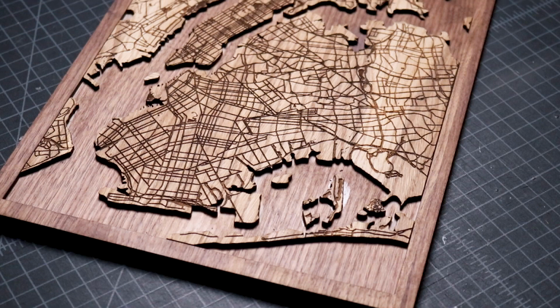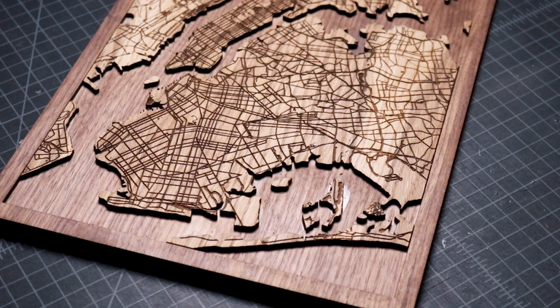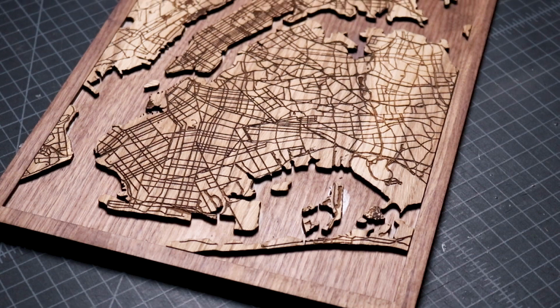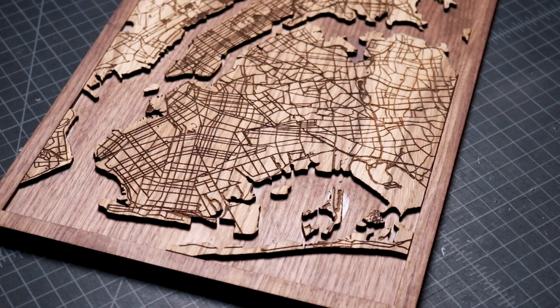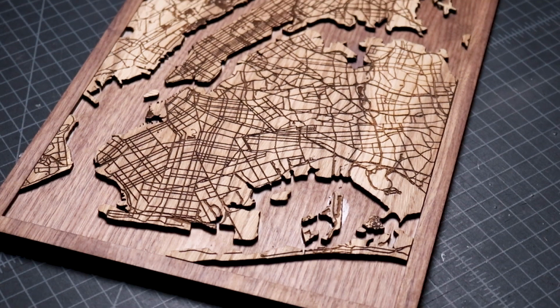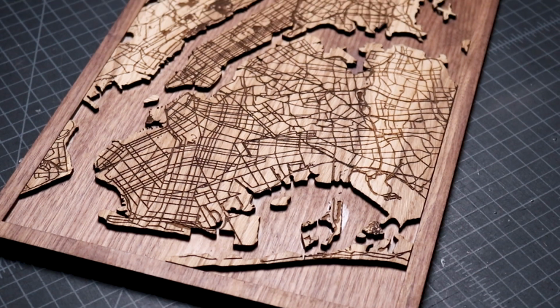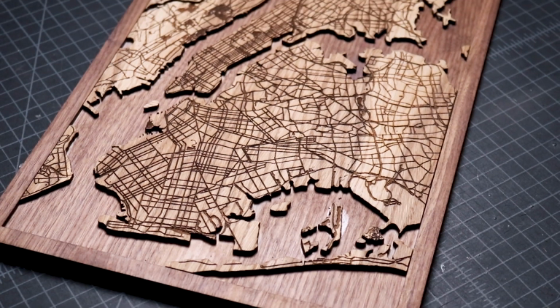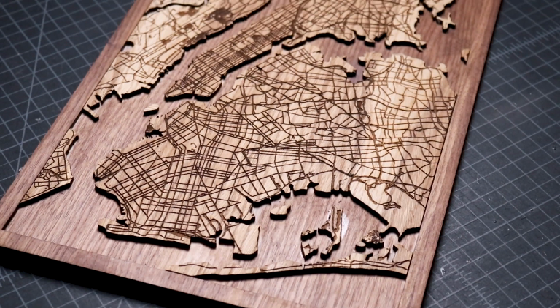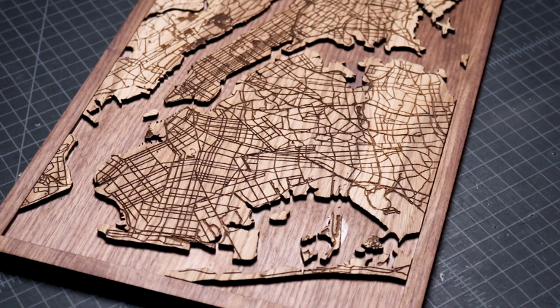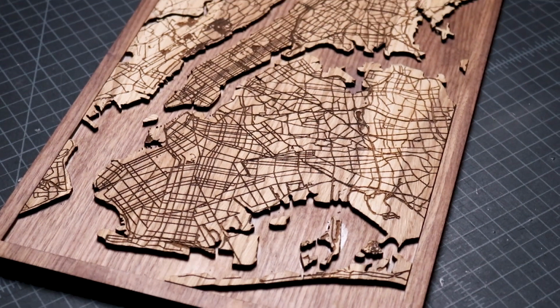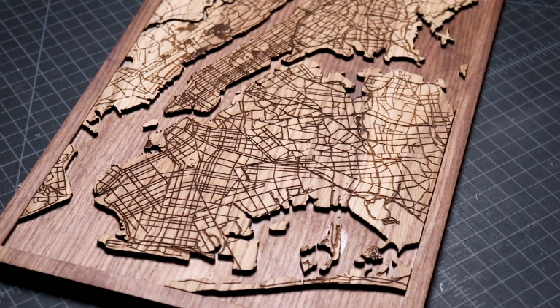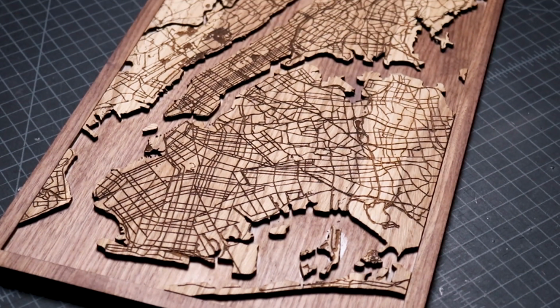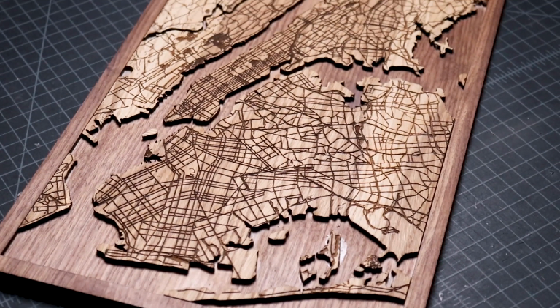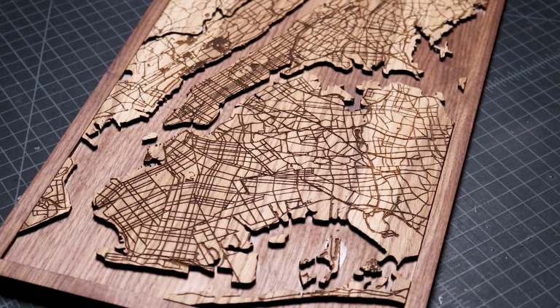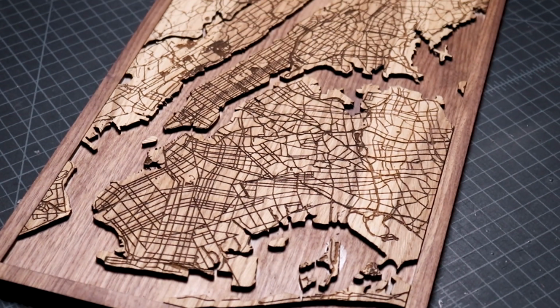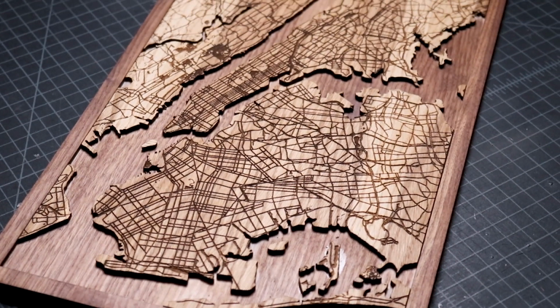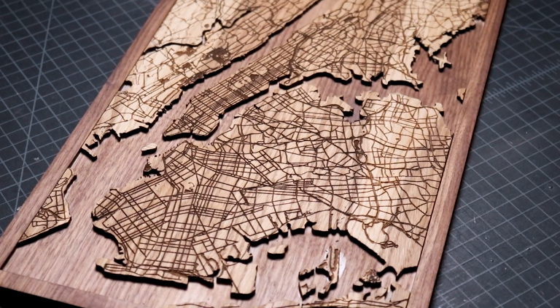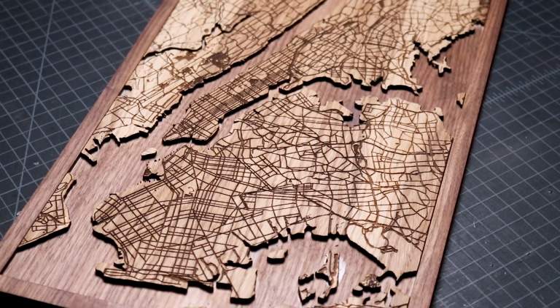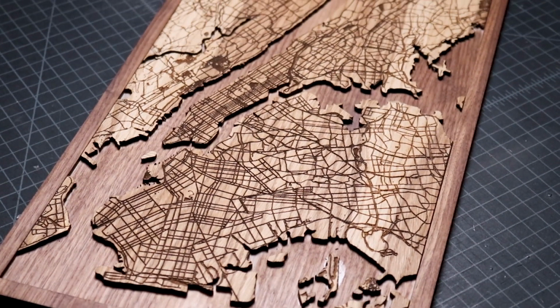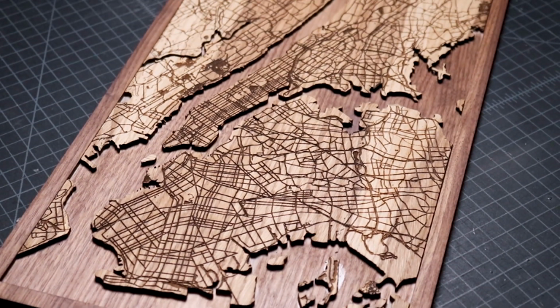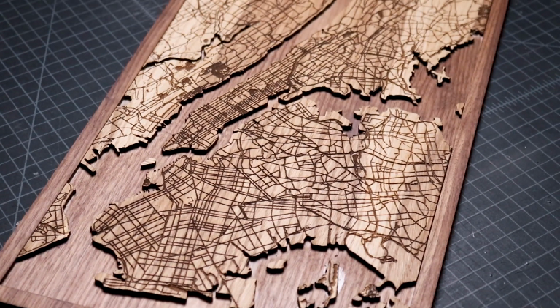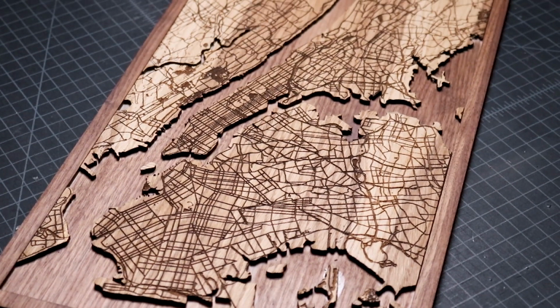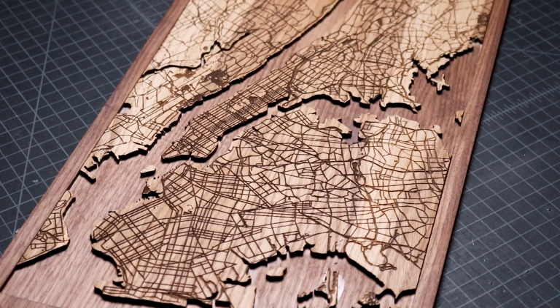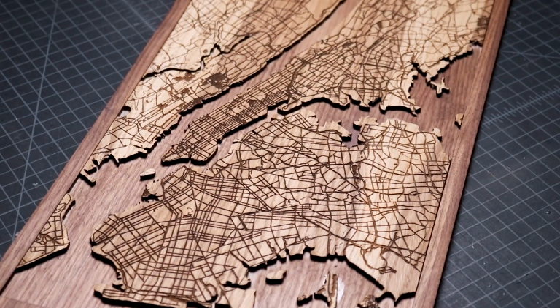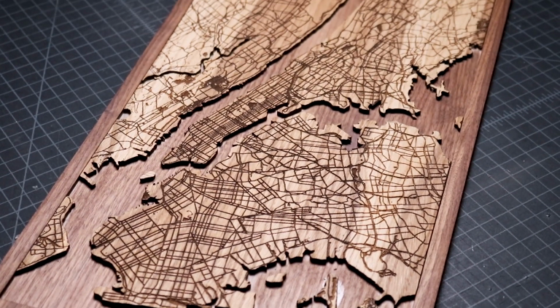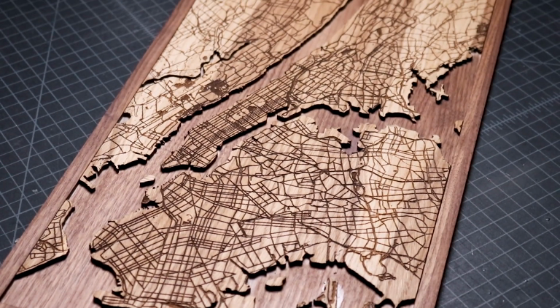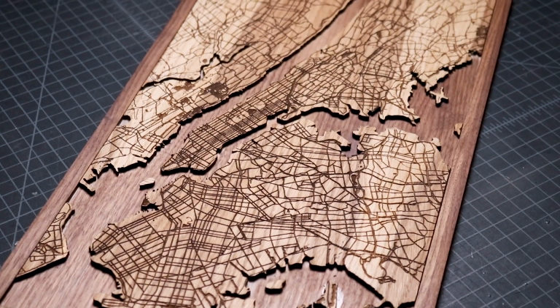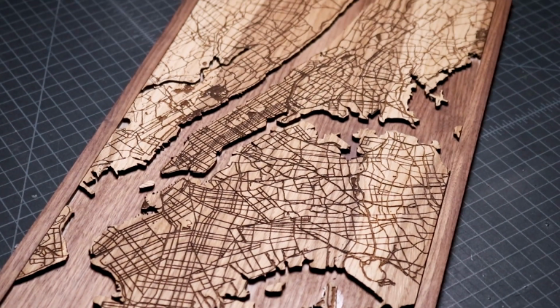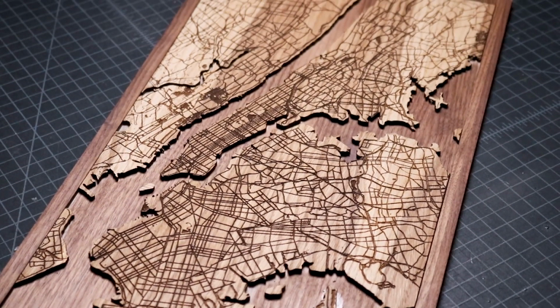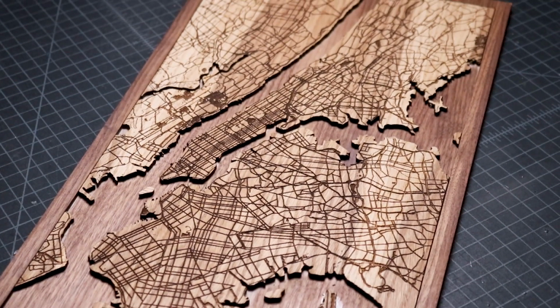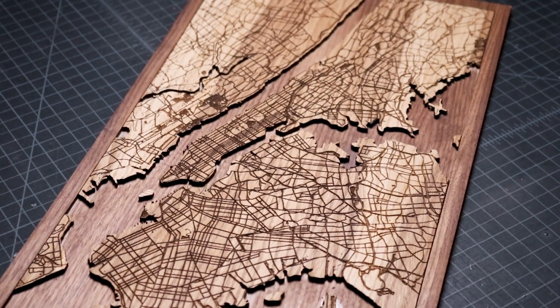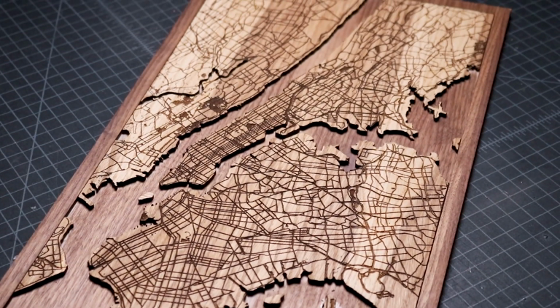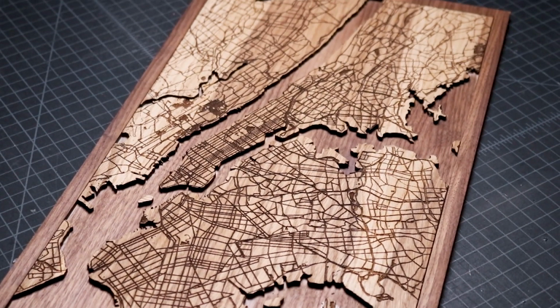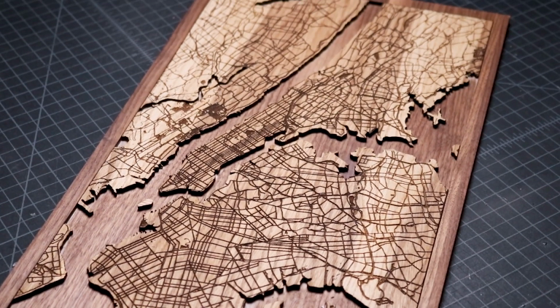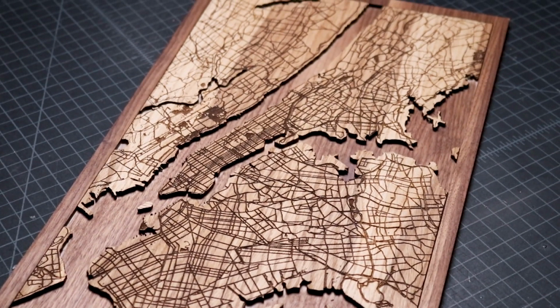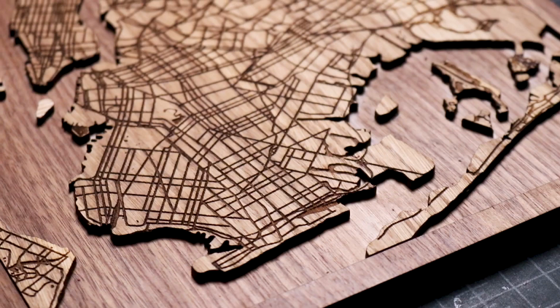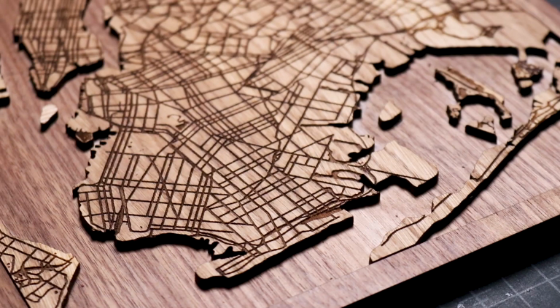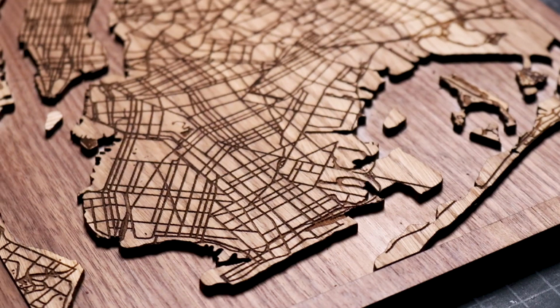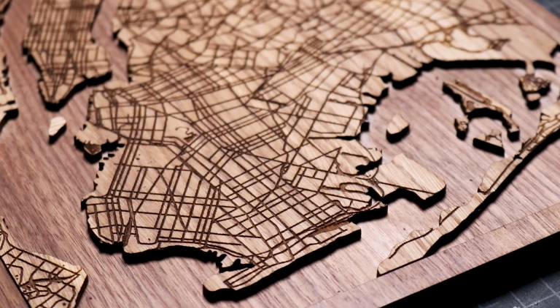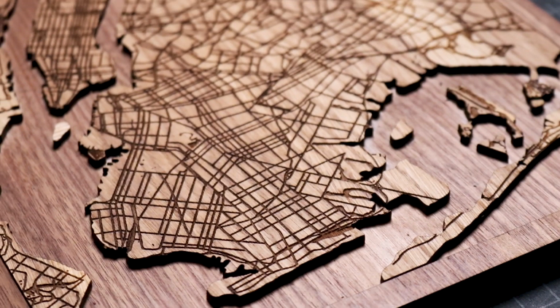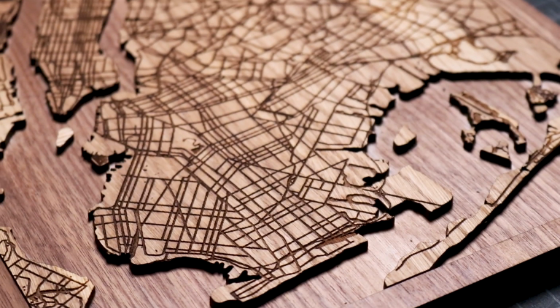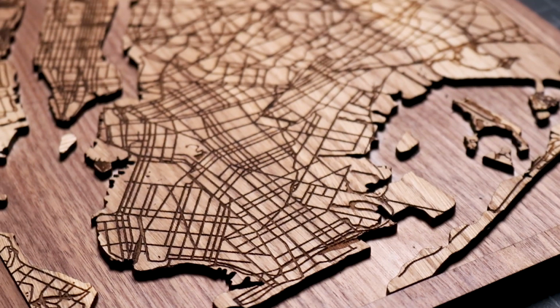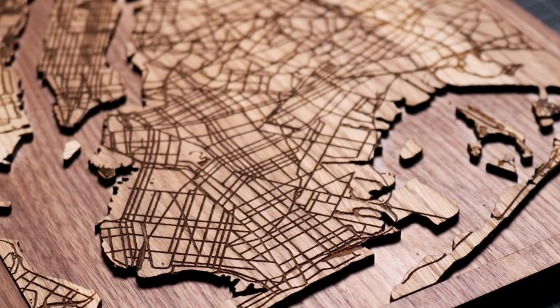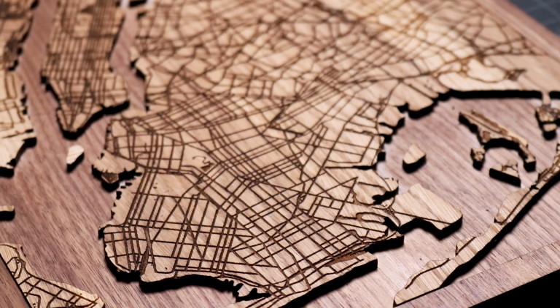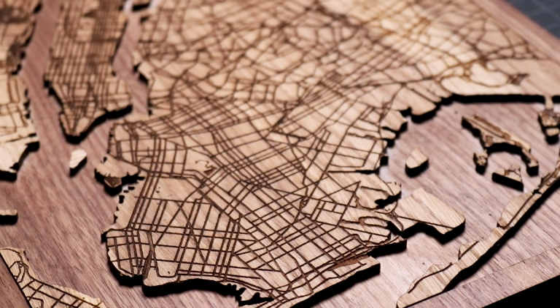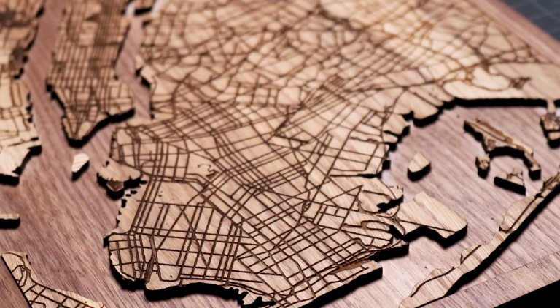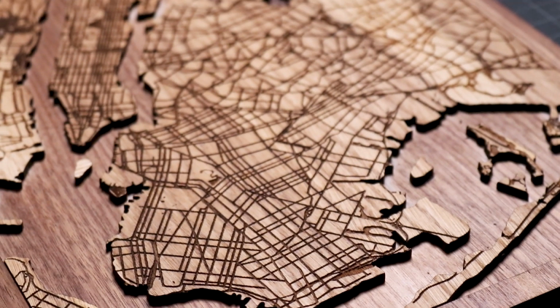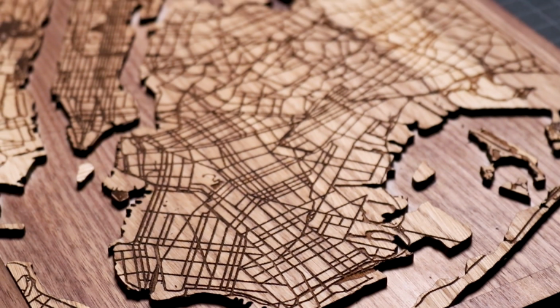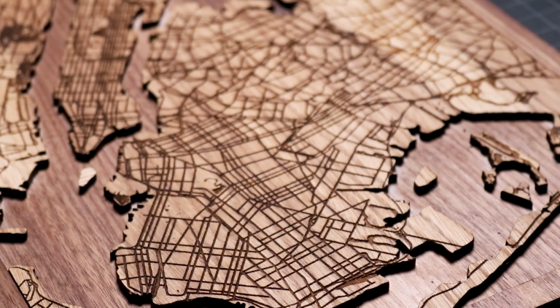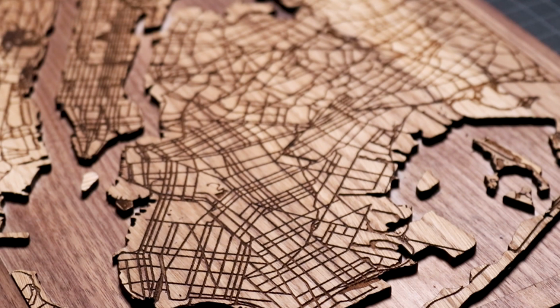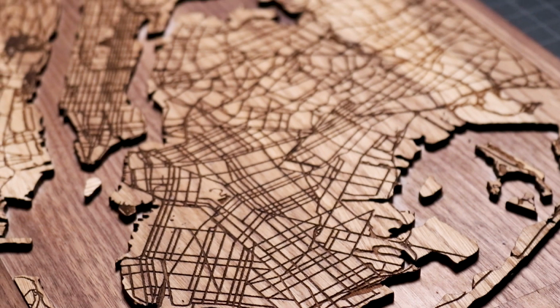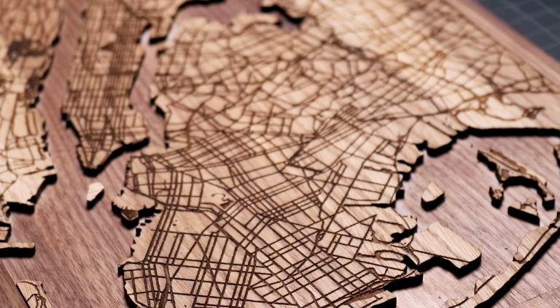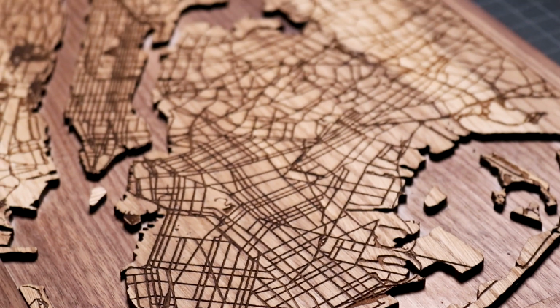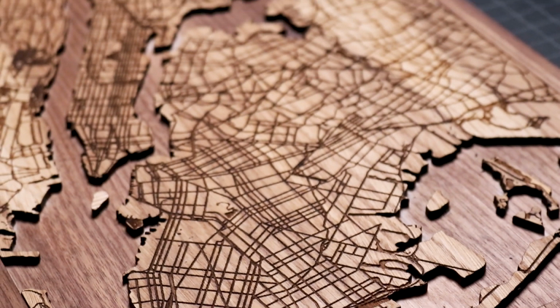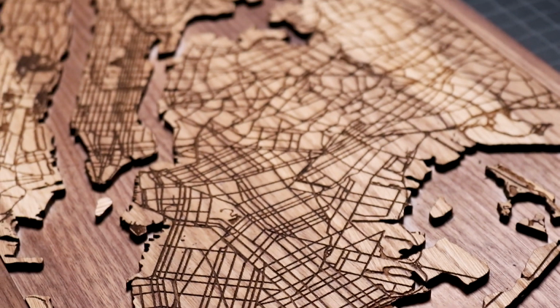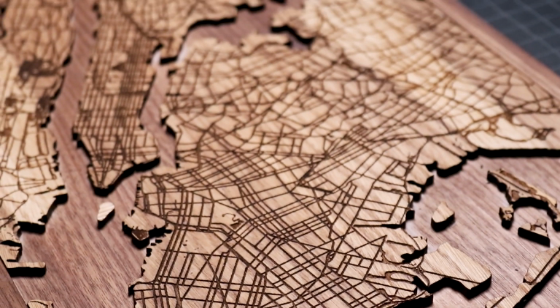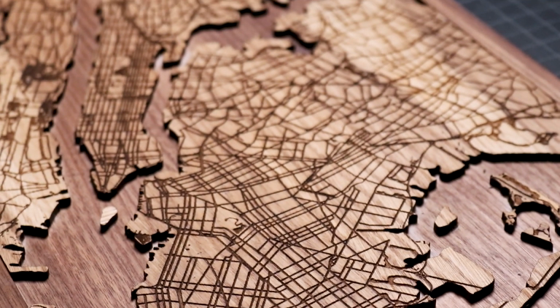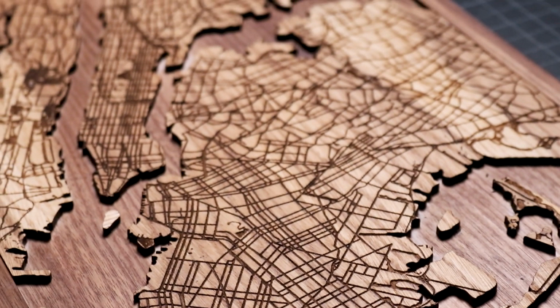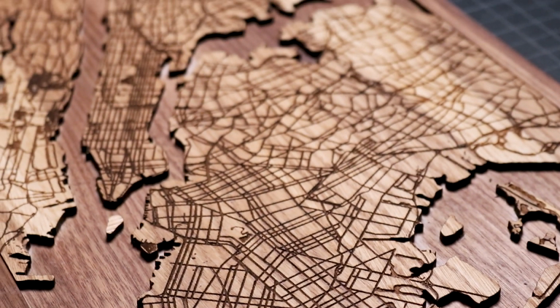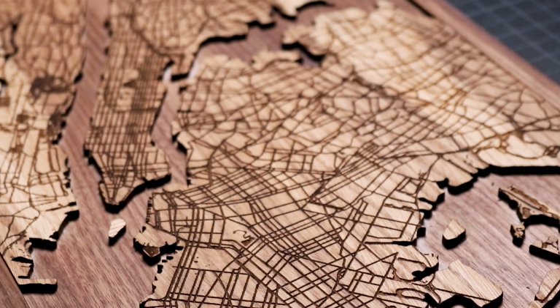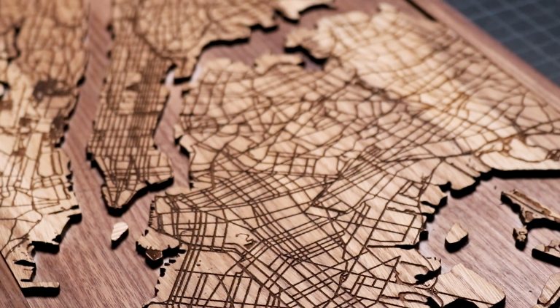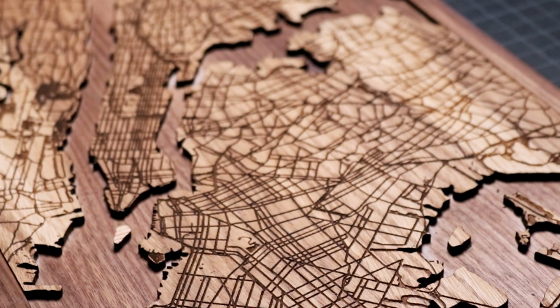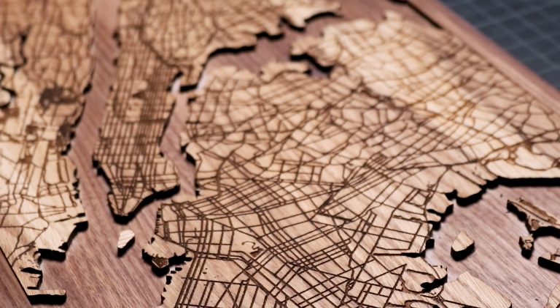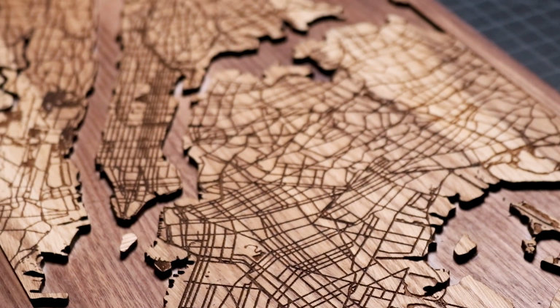Today, we're going to design and make a custom map of my hometown, New York City, with a Glowforge laser cutter and plywood.